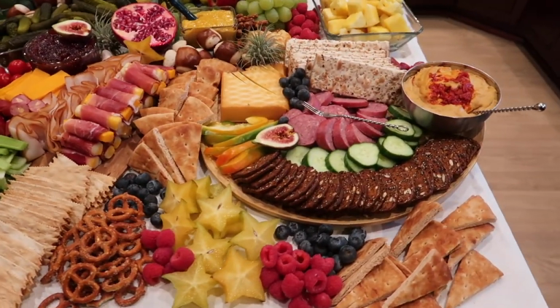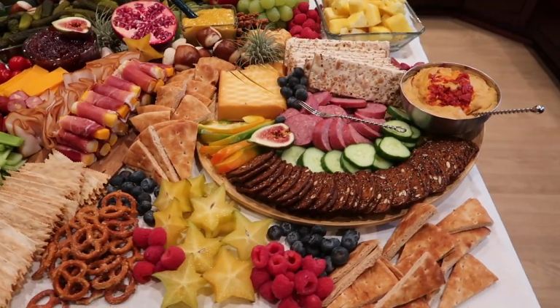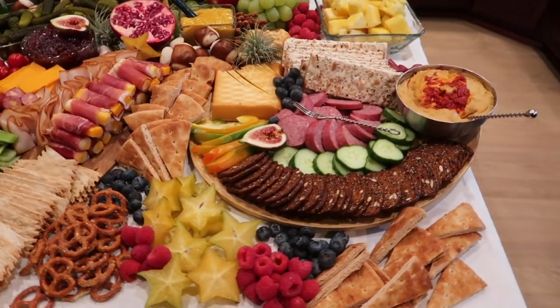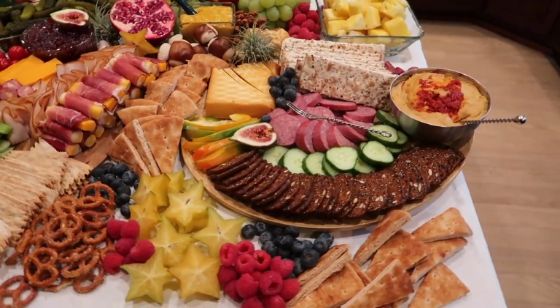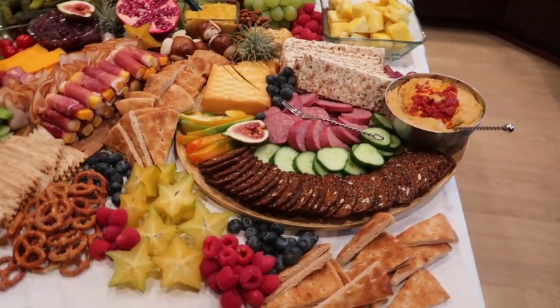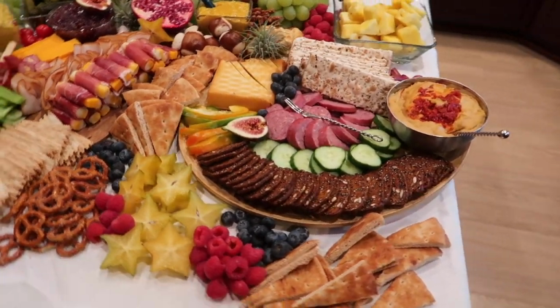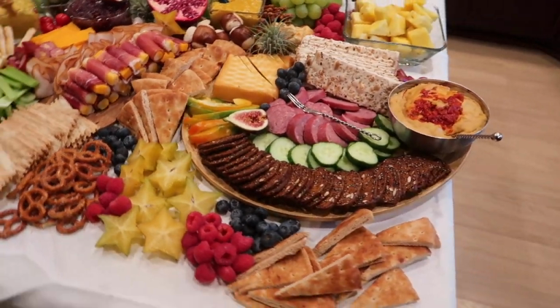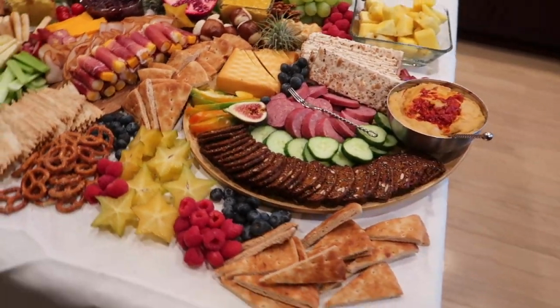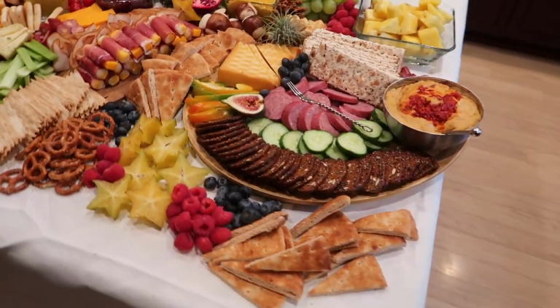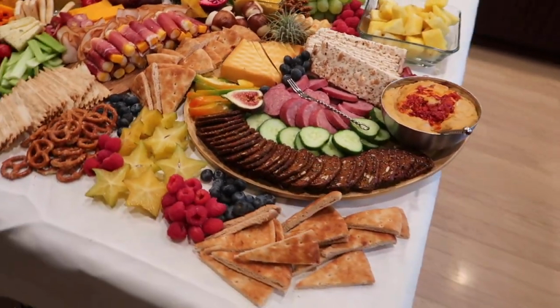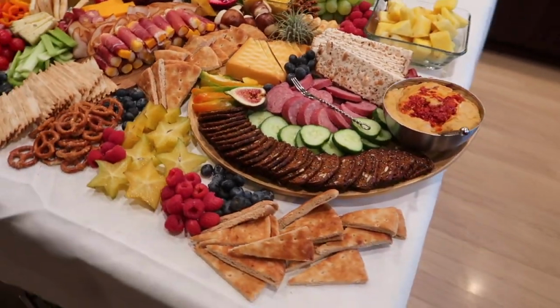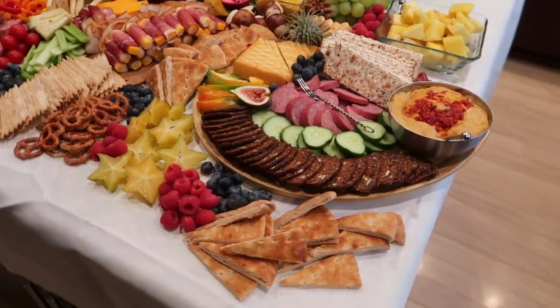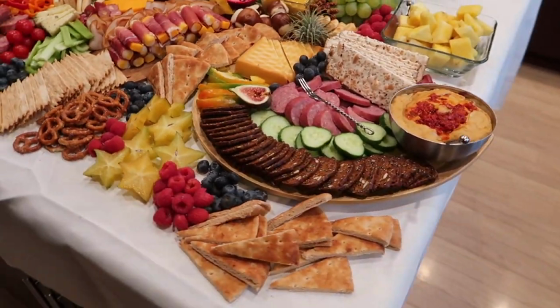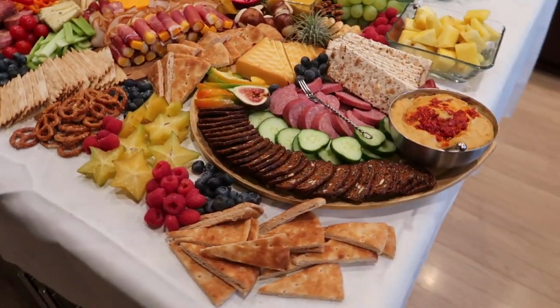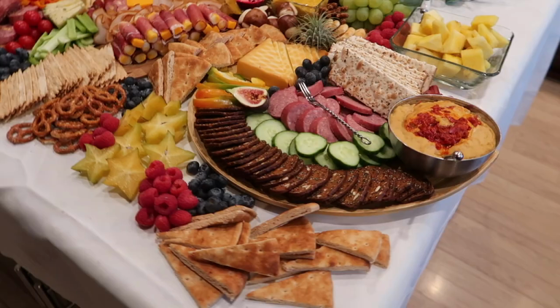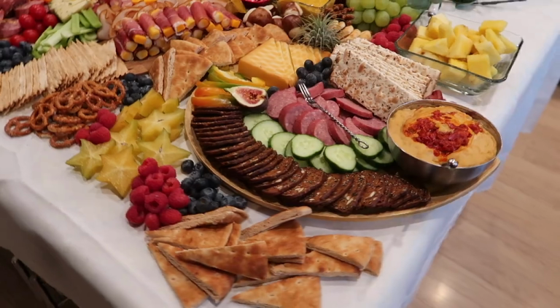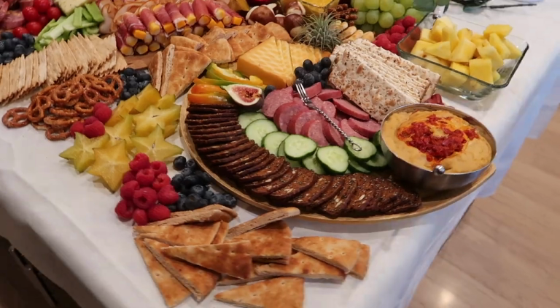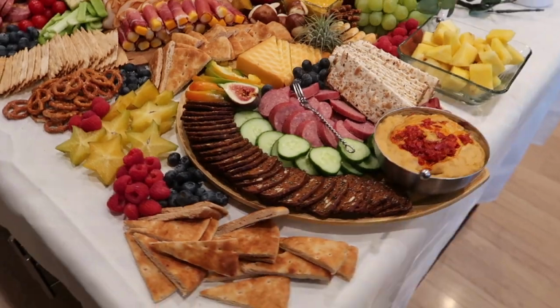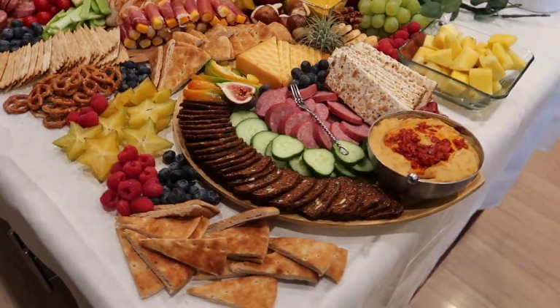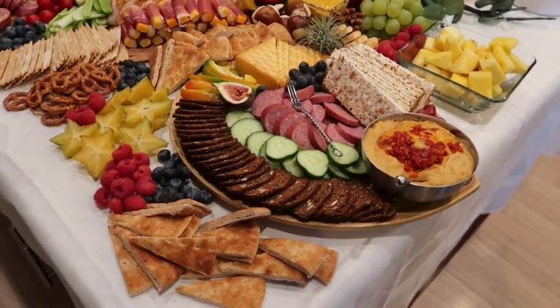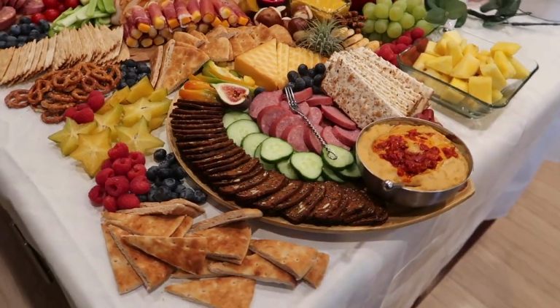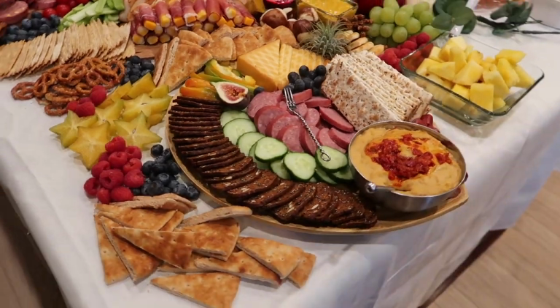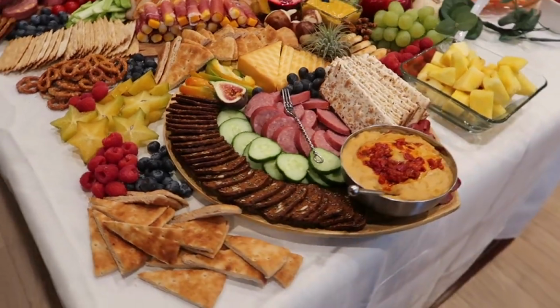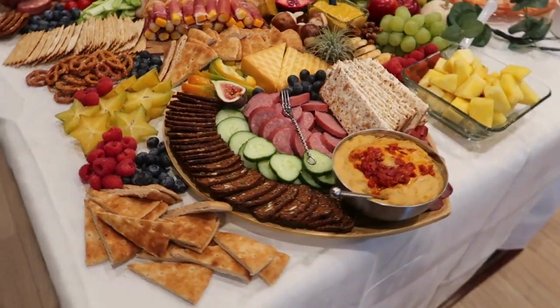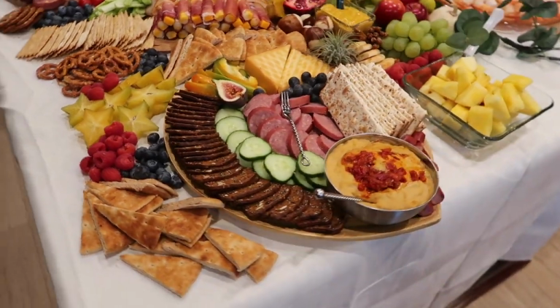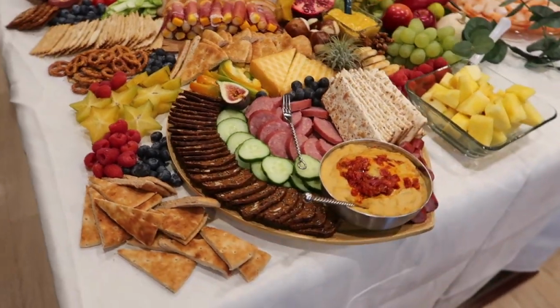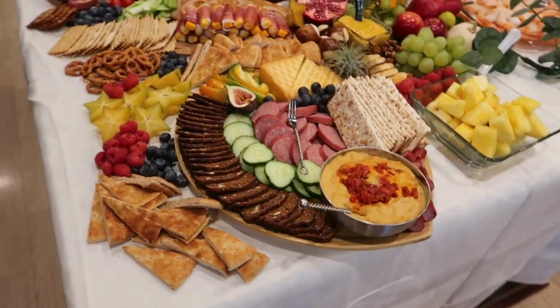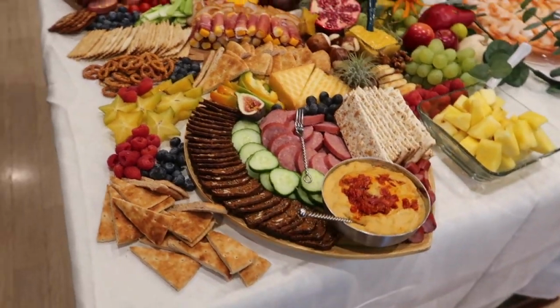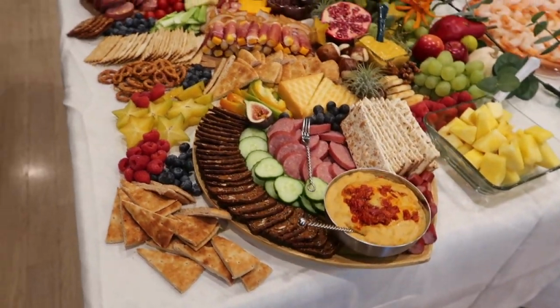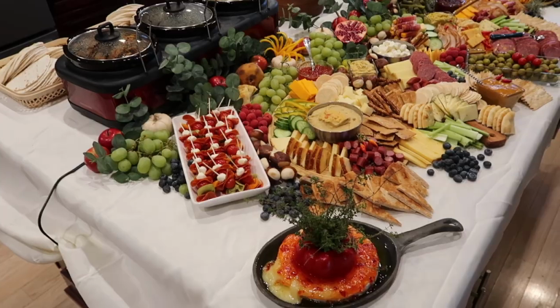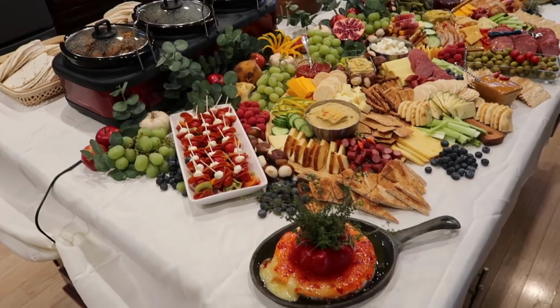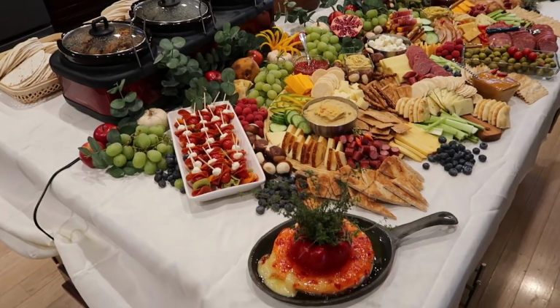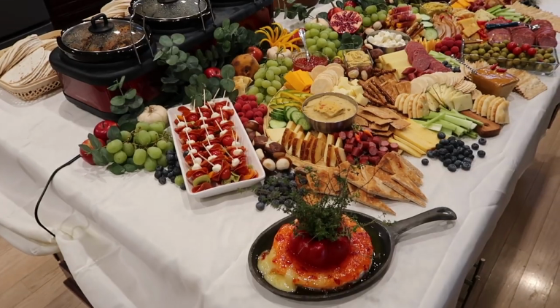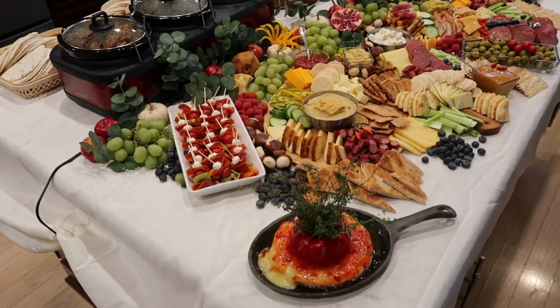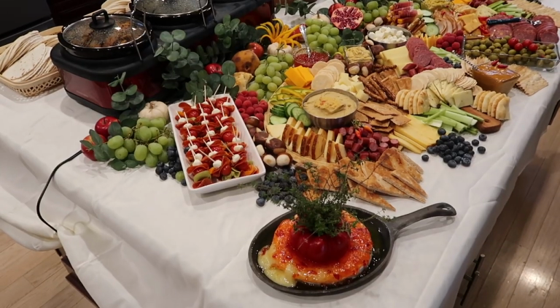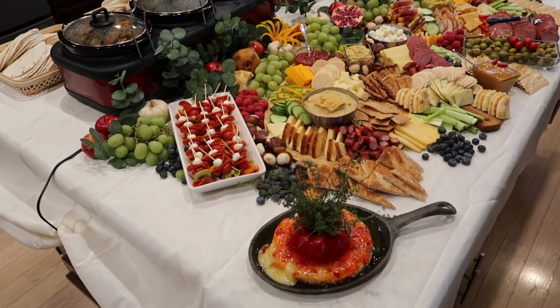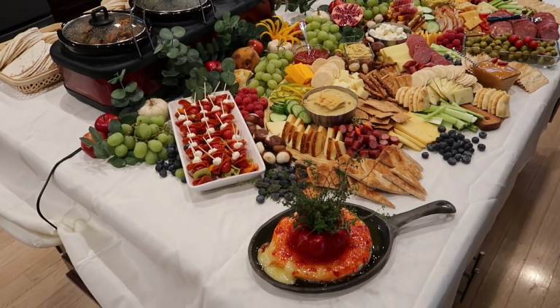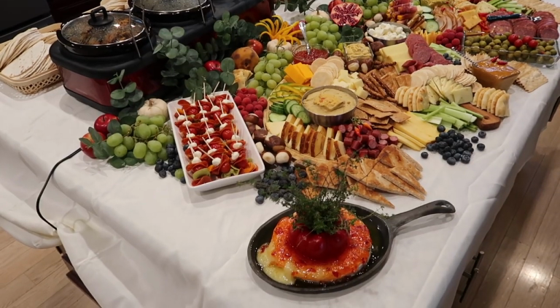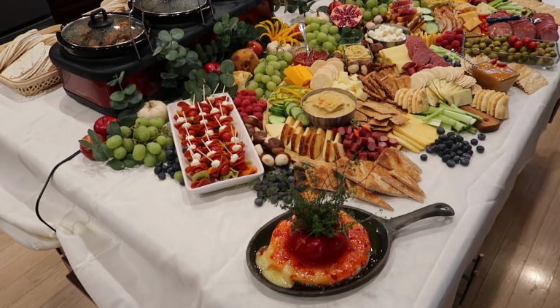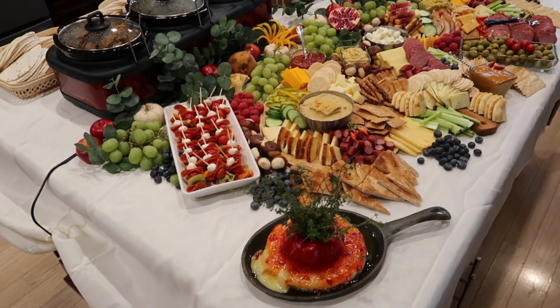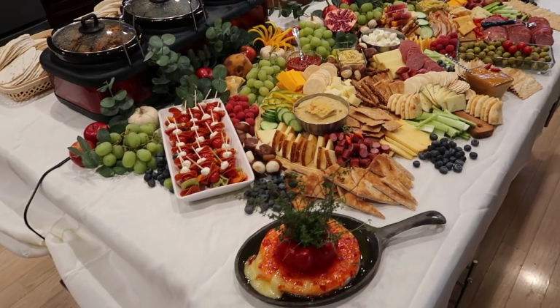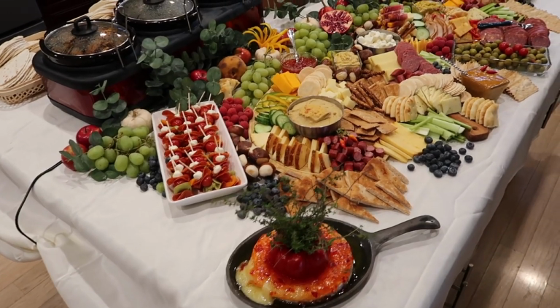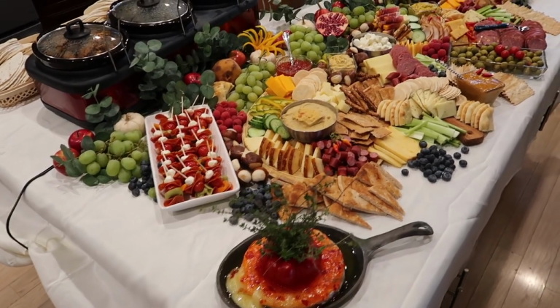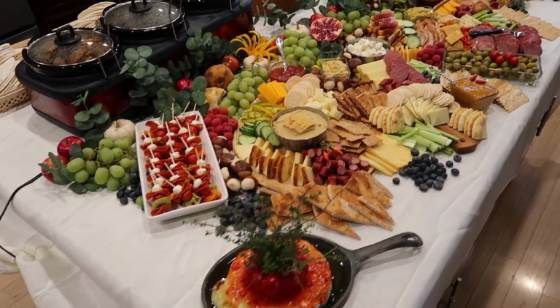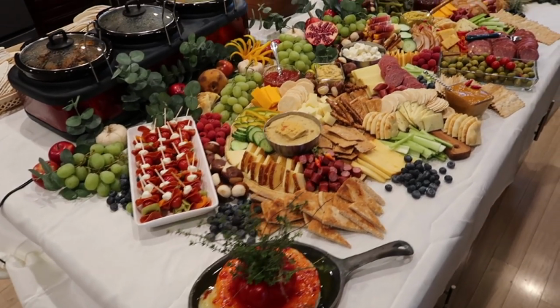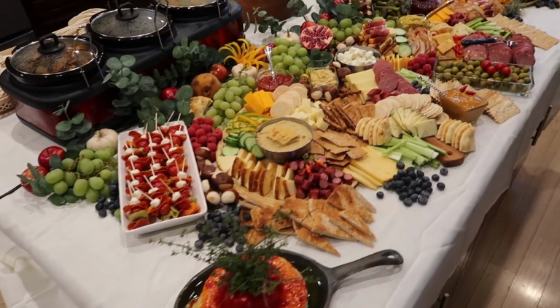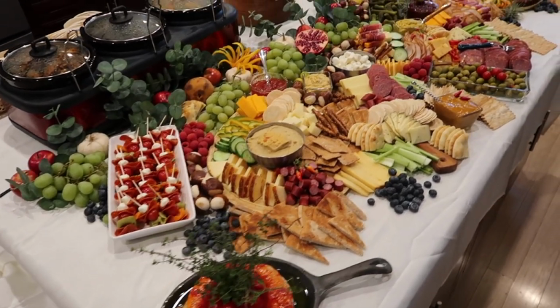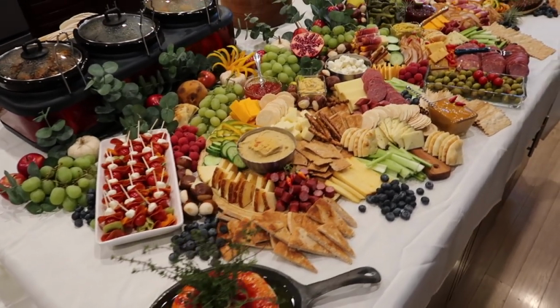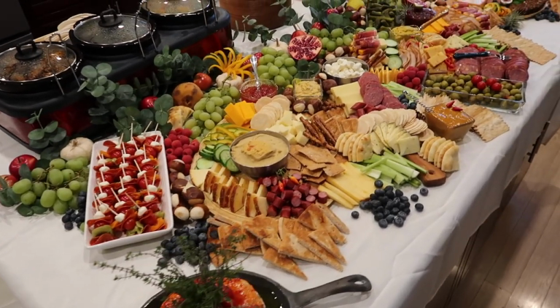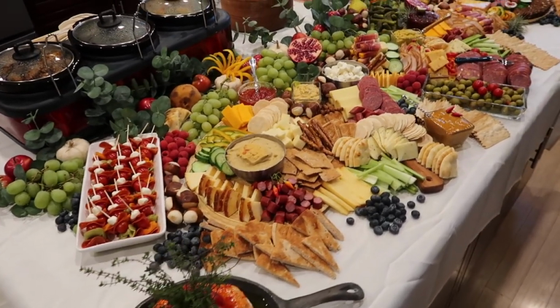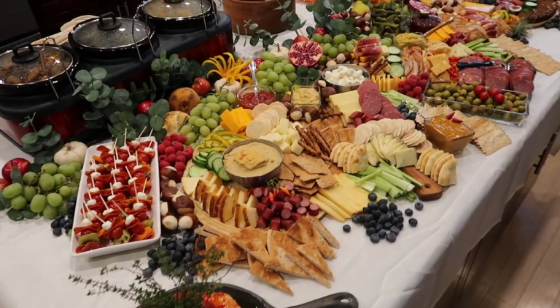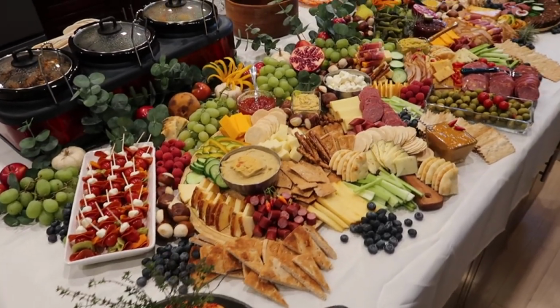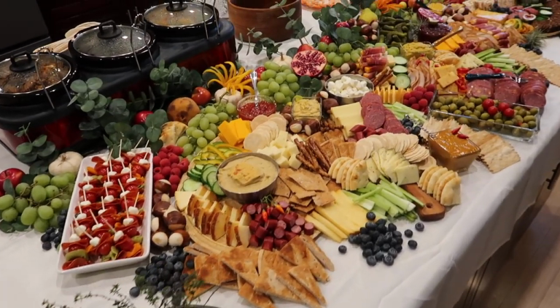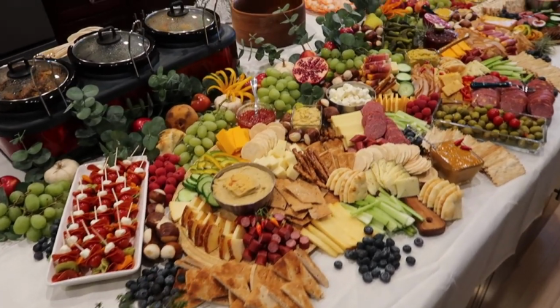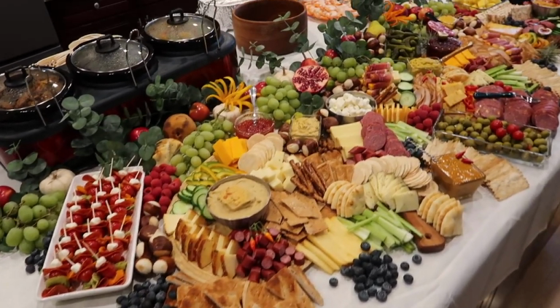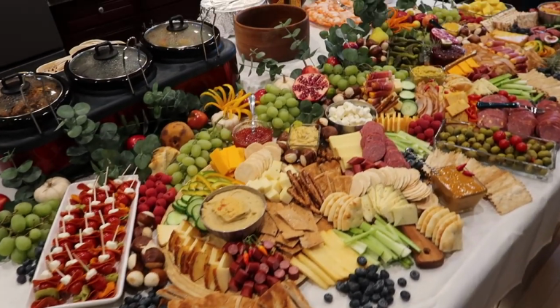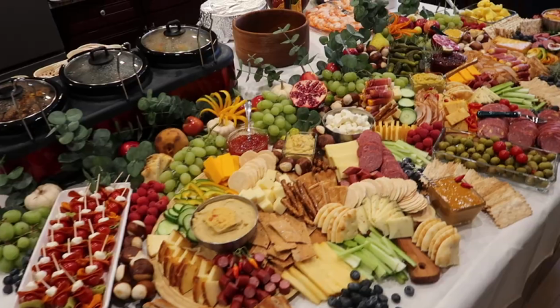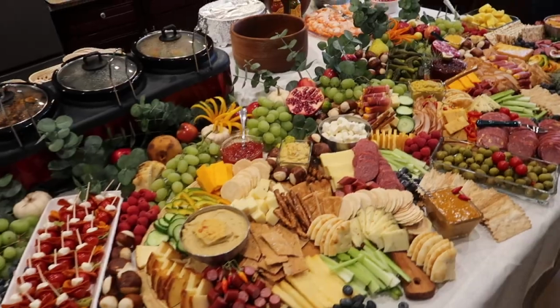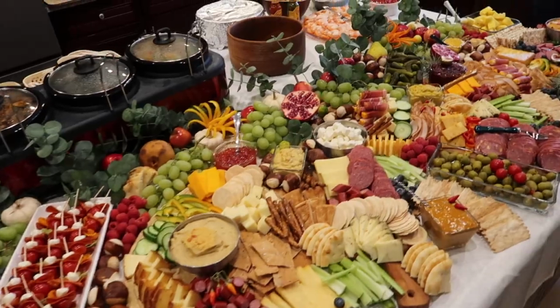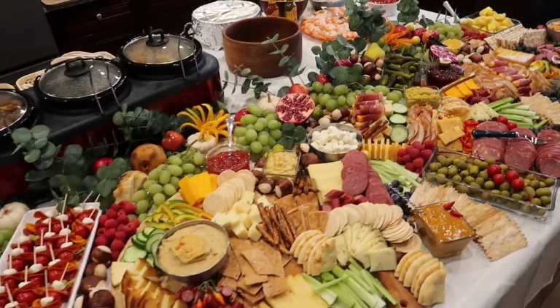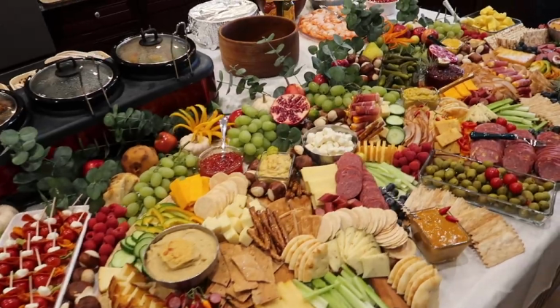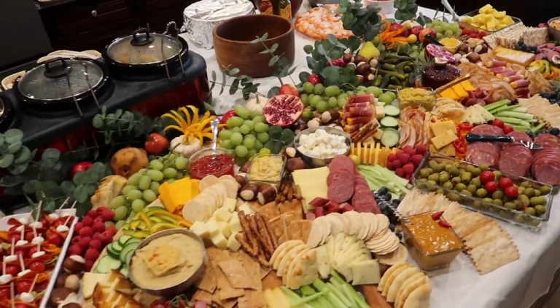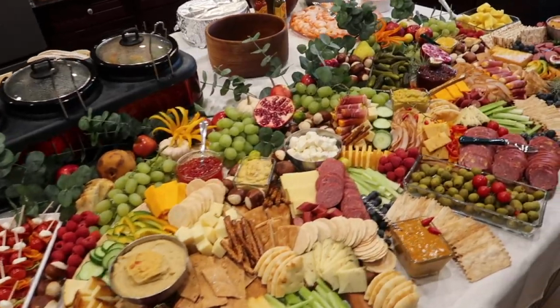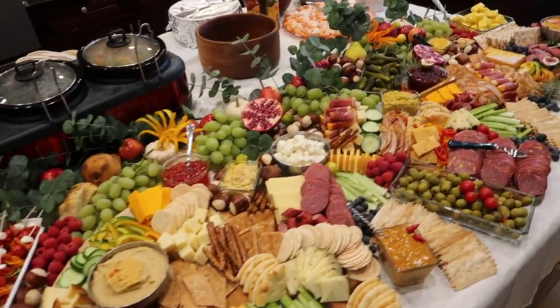I added pickles, olives, tomatoes, celery, and cucumbers, along with garnishes of pears, figs, star fruit, and pomegranates. This created a beautiful table that made everybody want to come back for more.